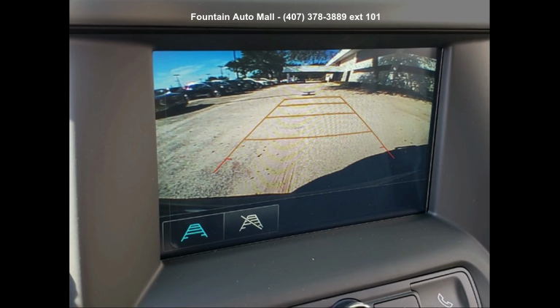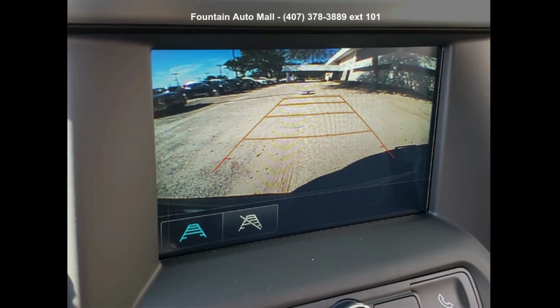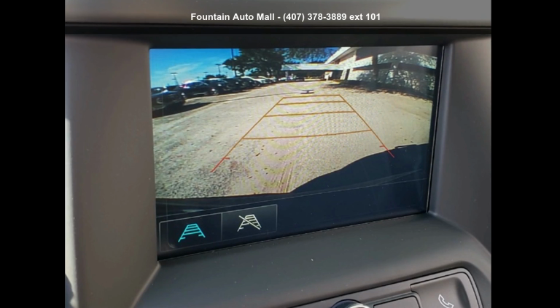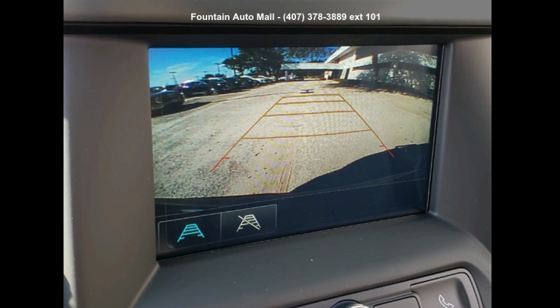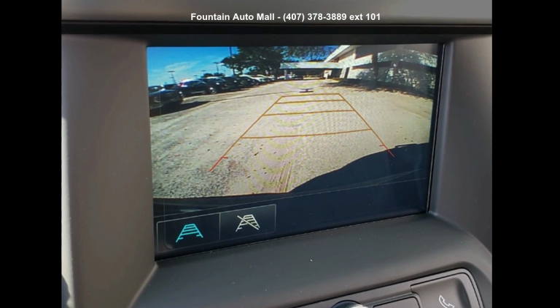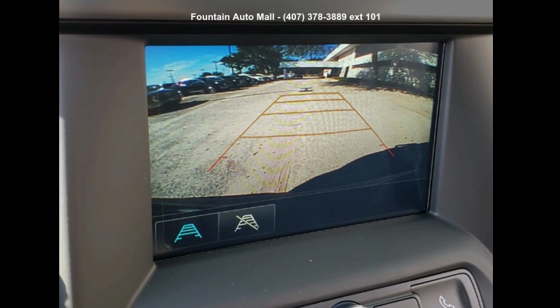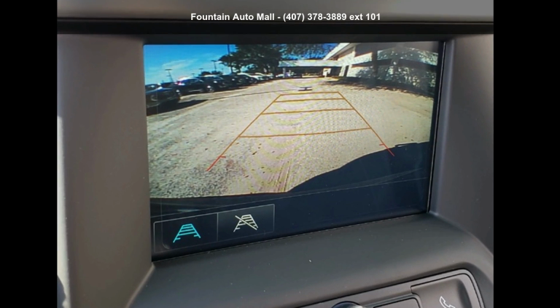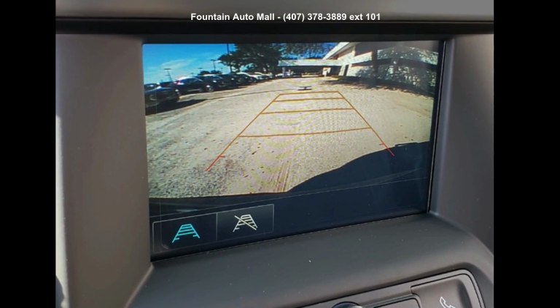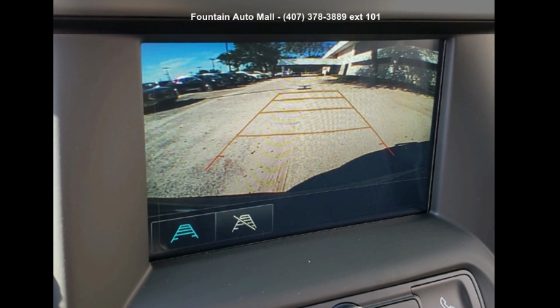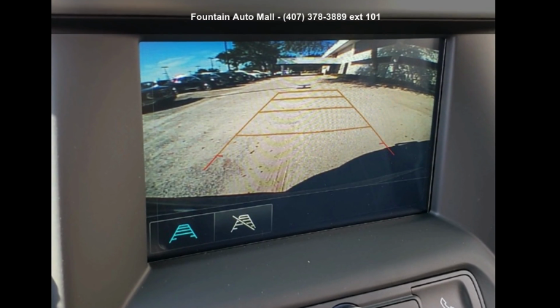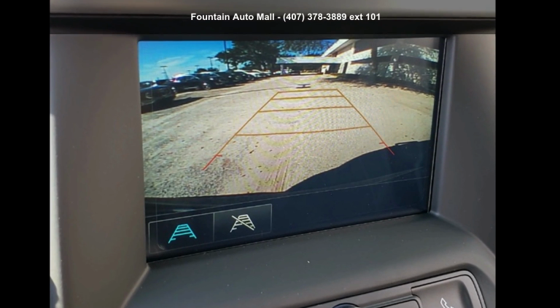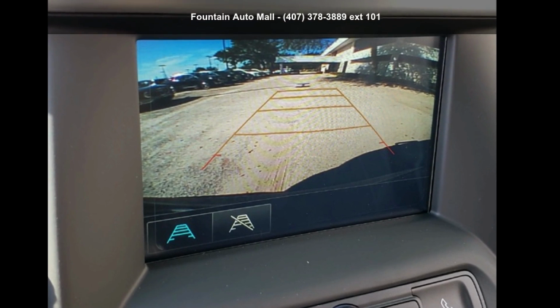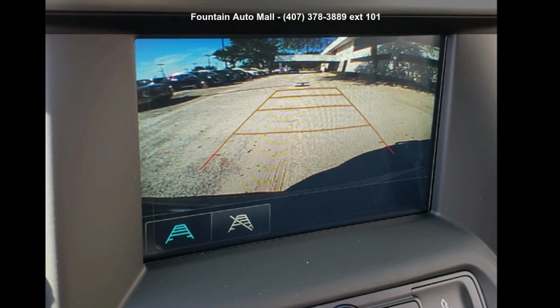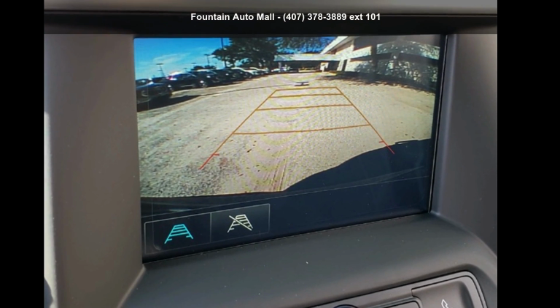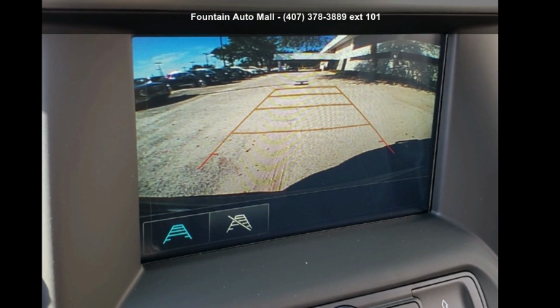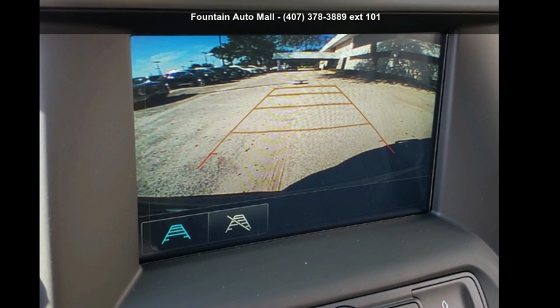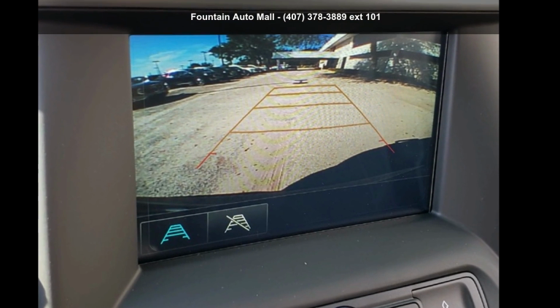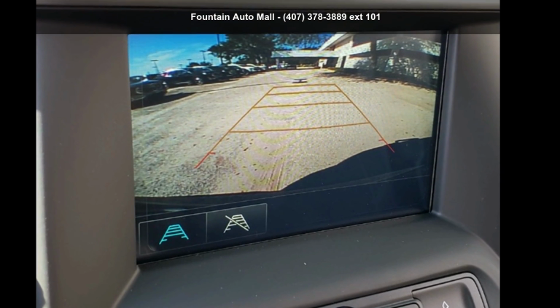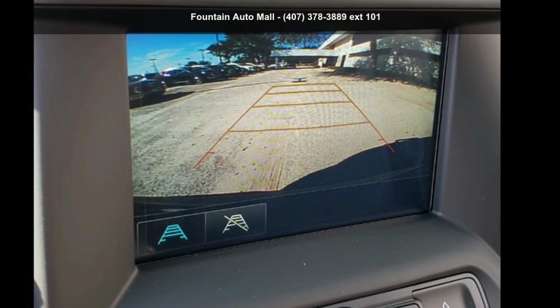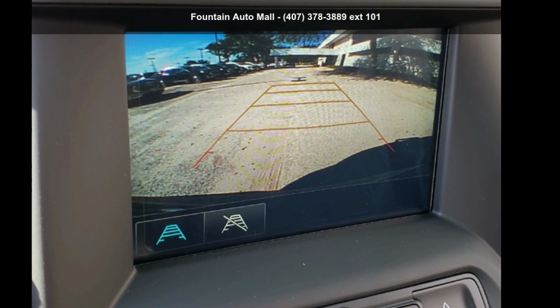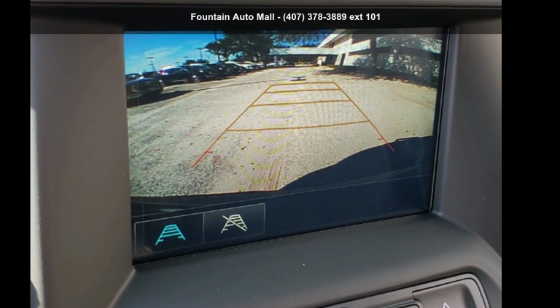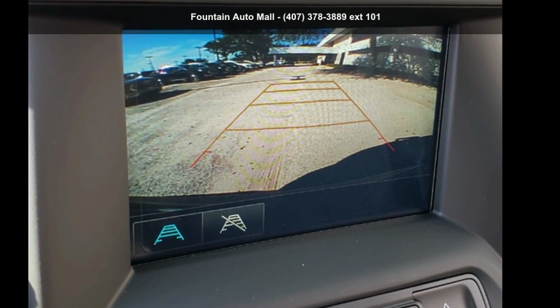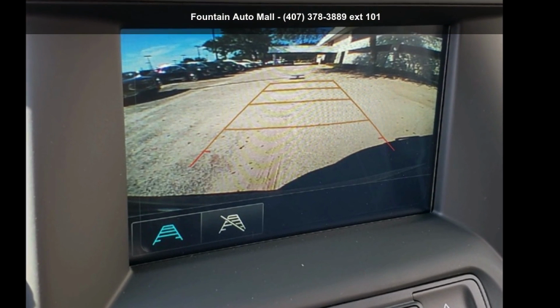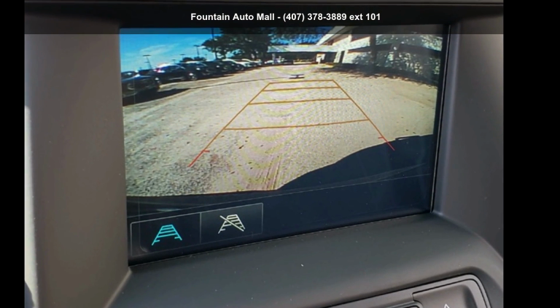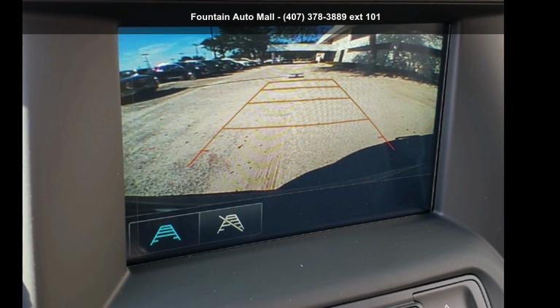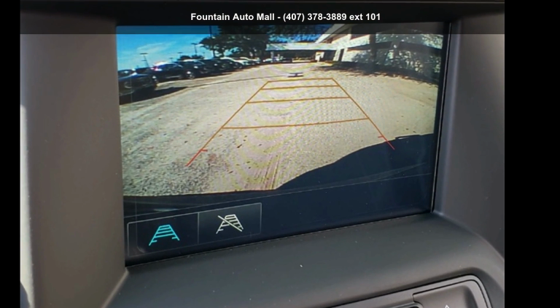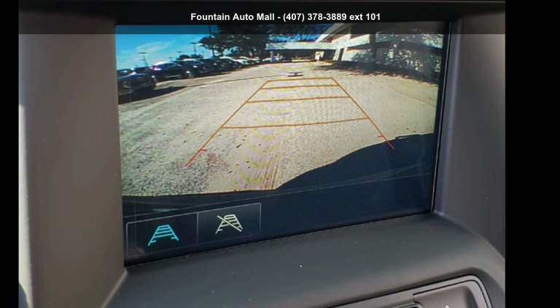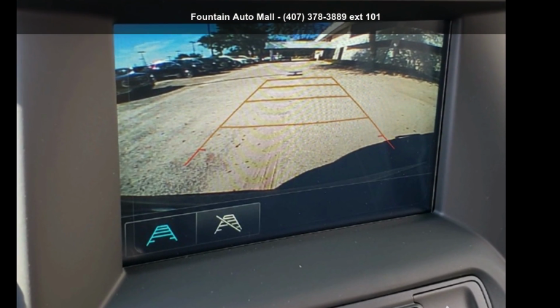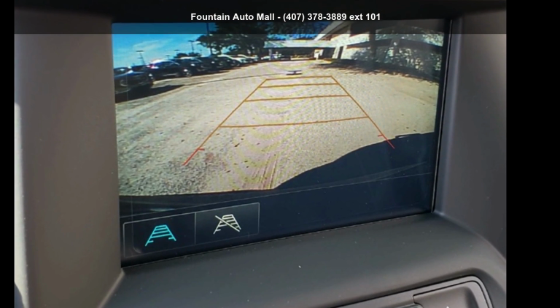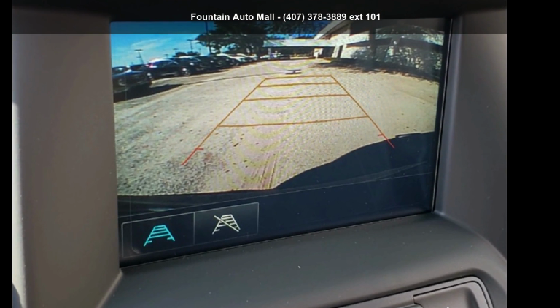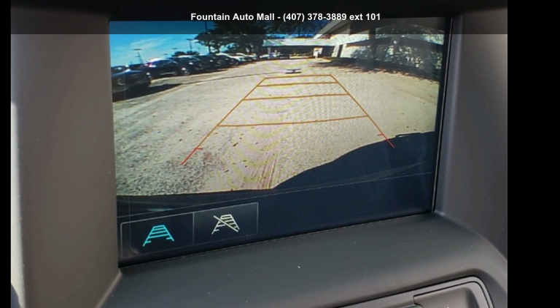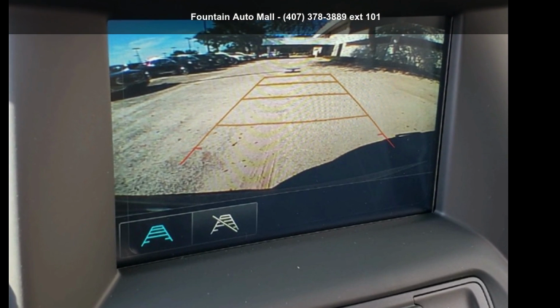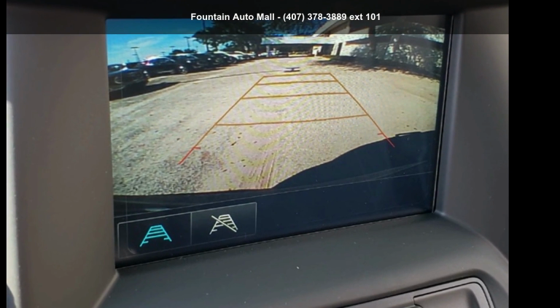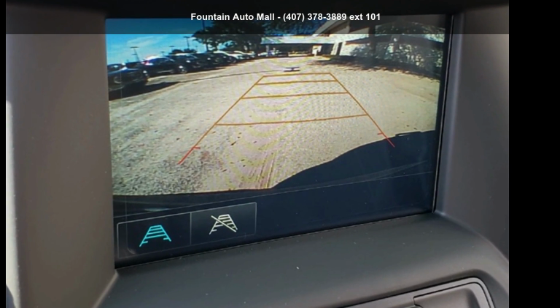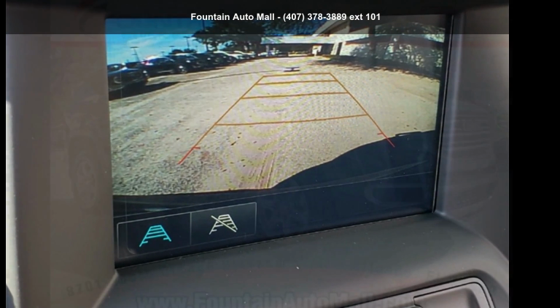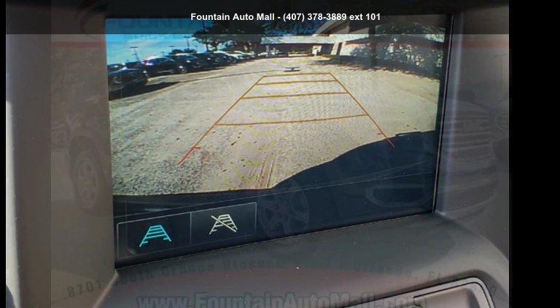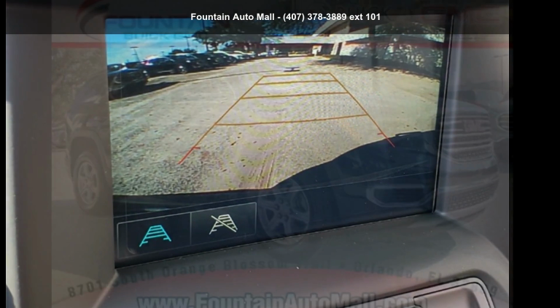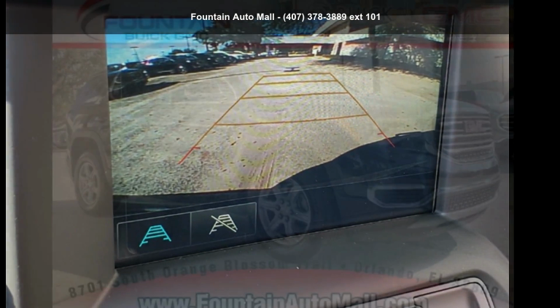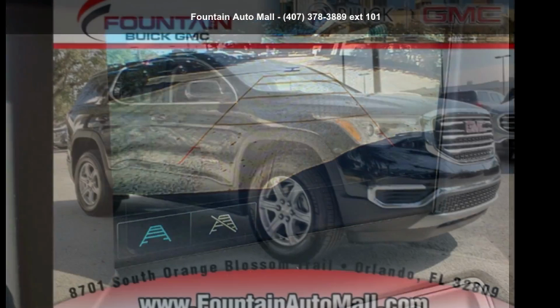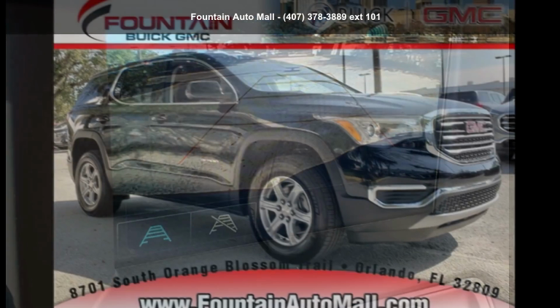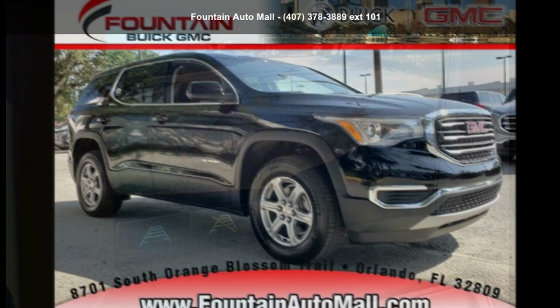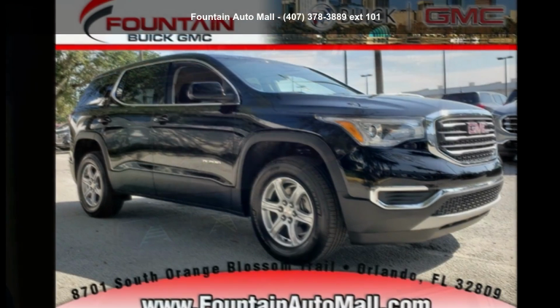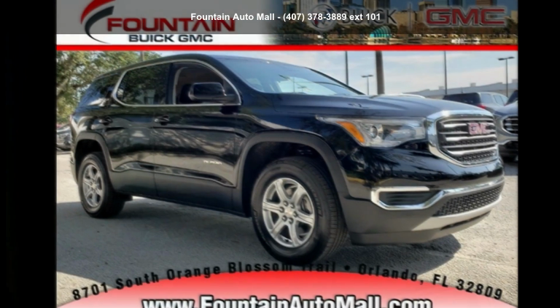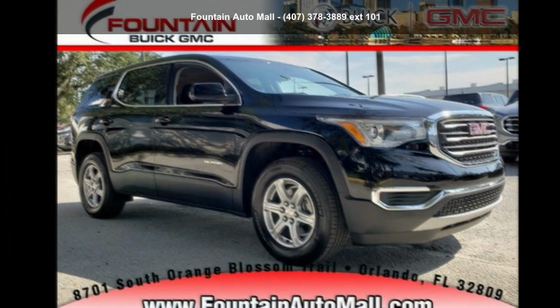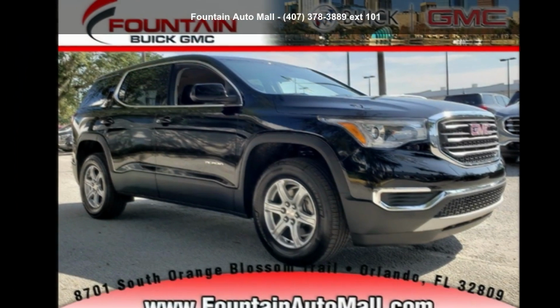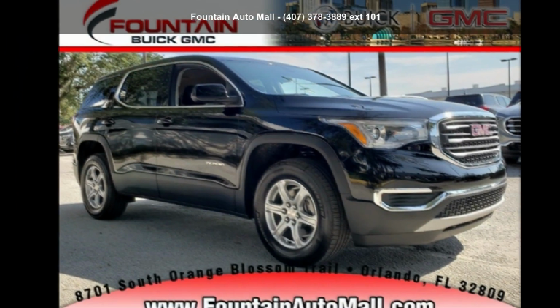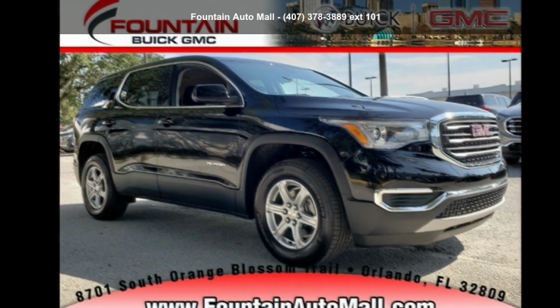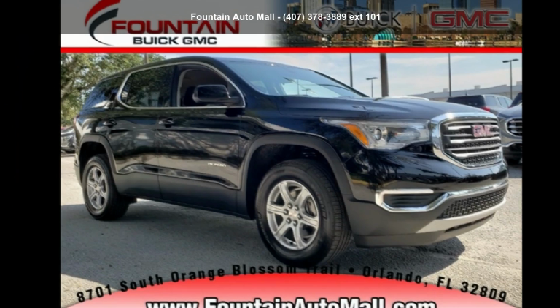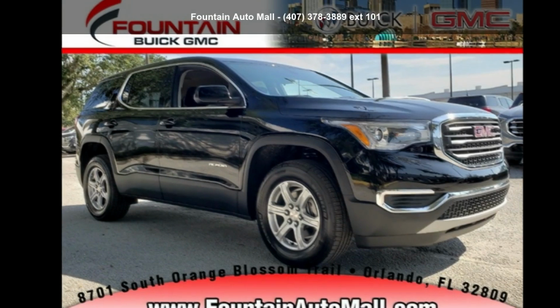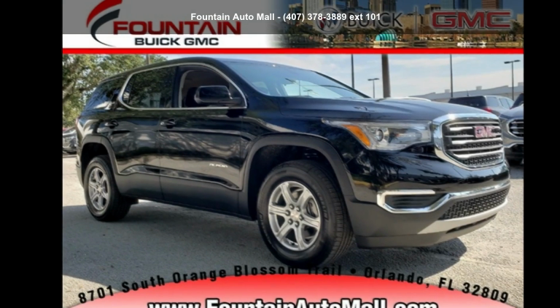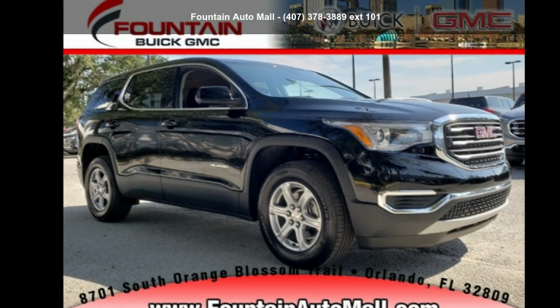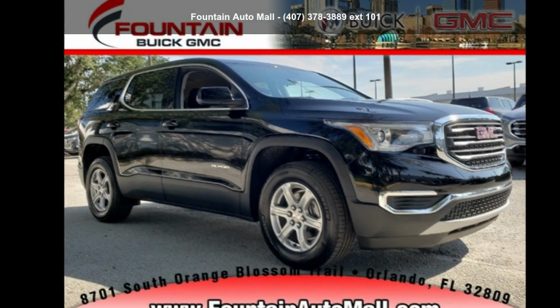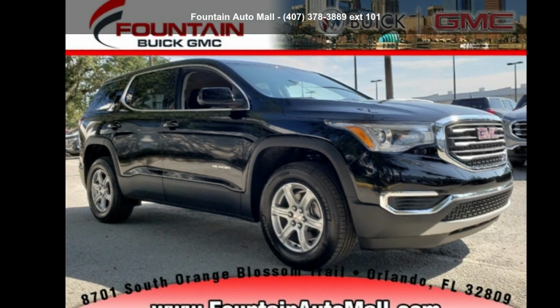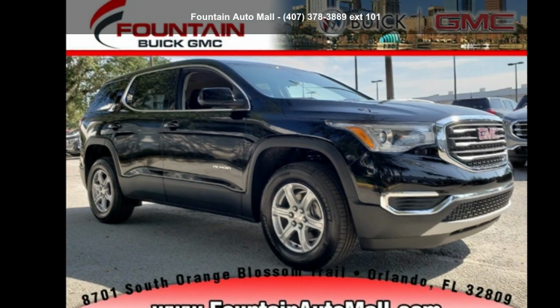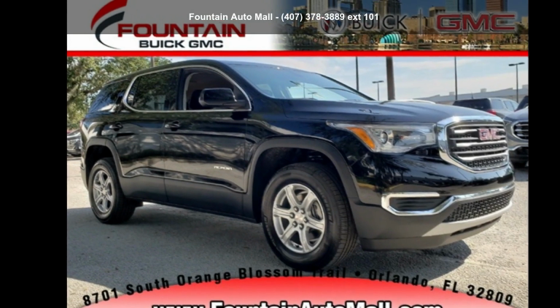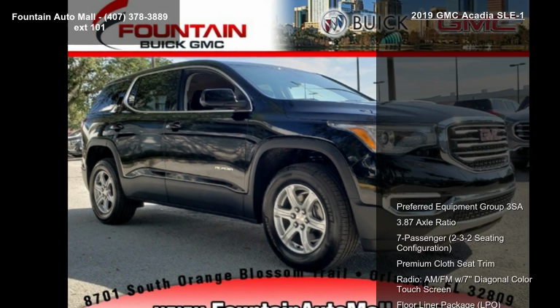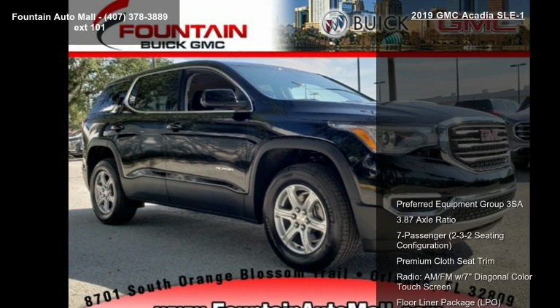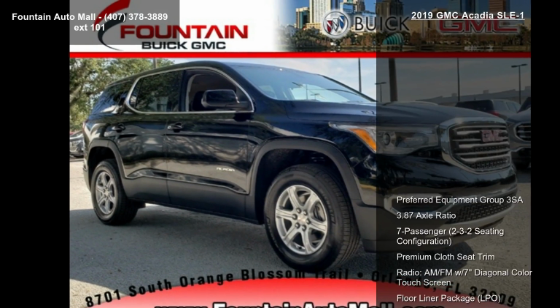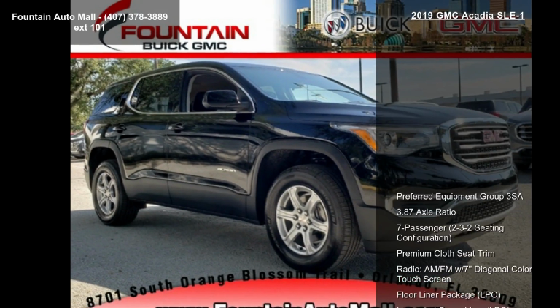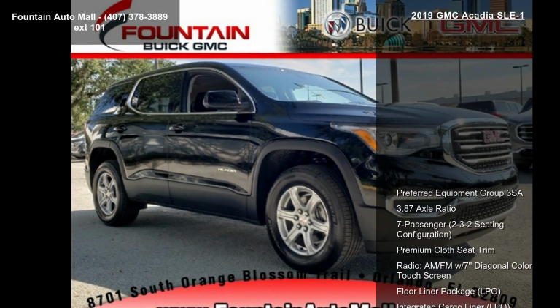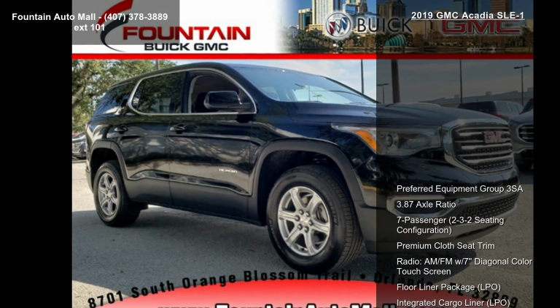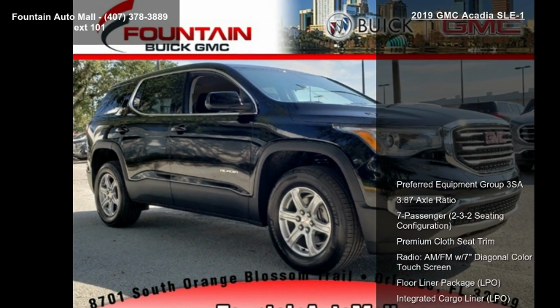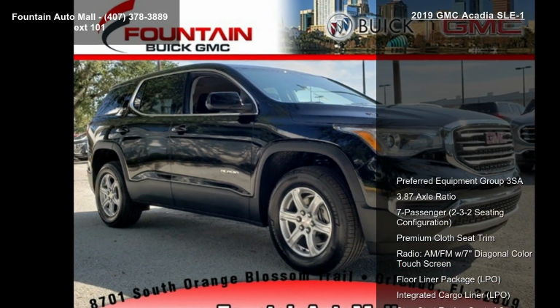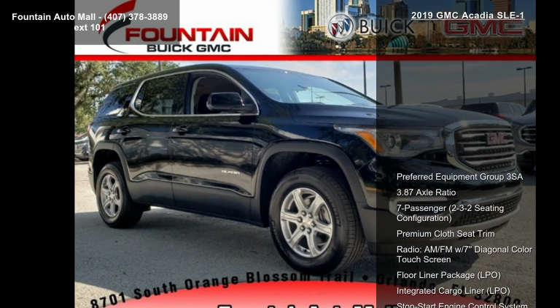Imagine yourself in this GMC 2019 Acadia SLE1. This may be the set of wheels you've been looking for.